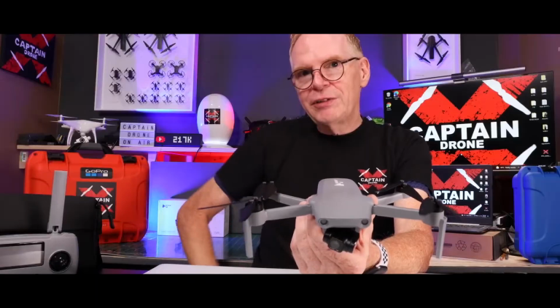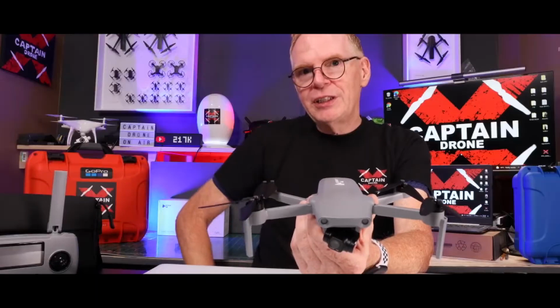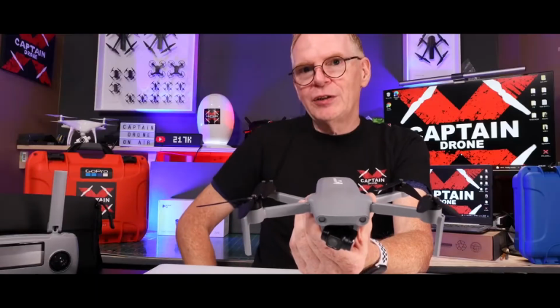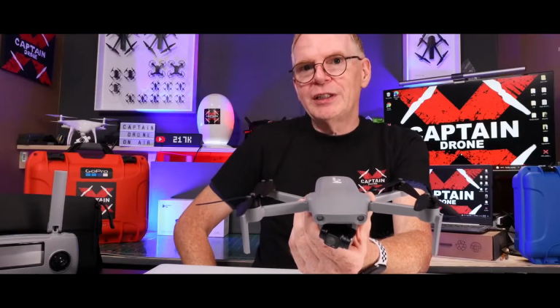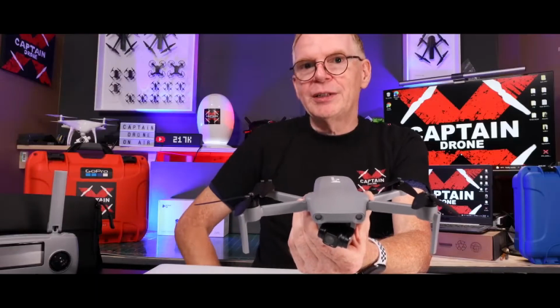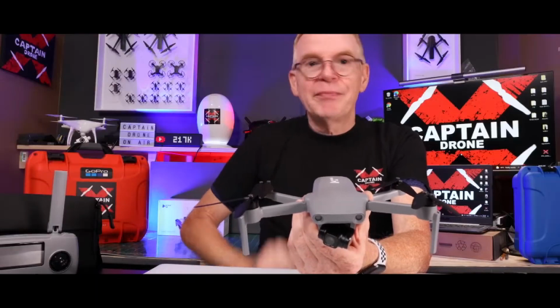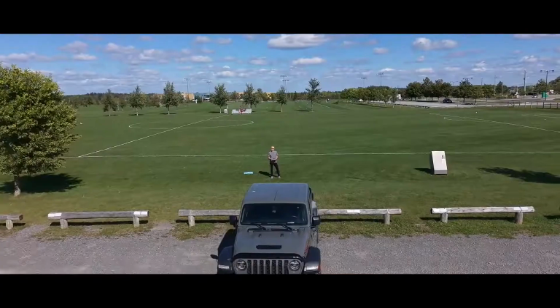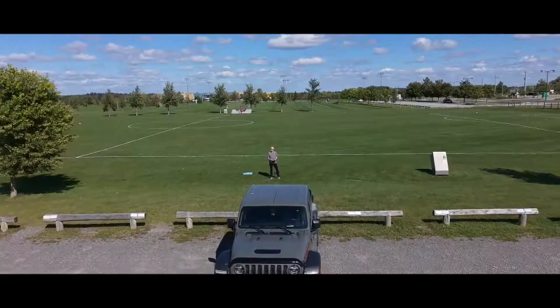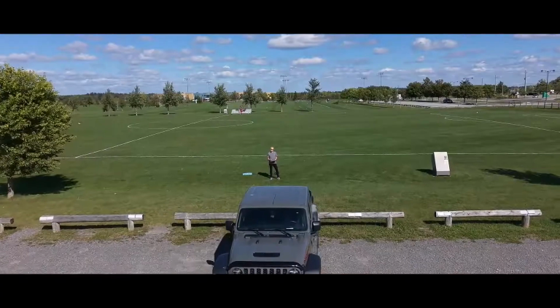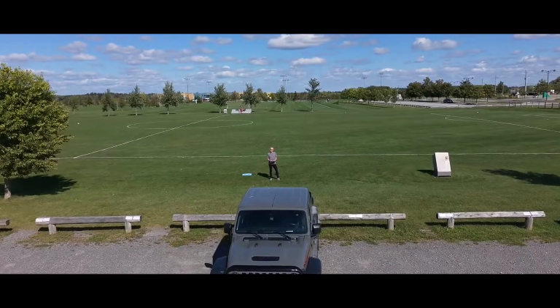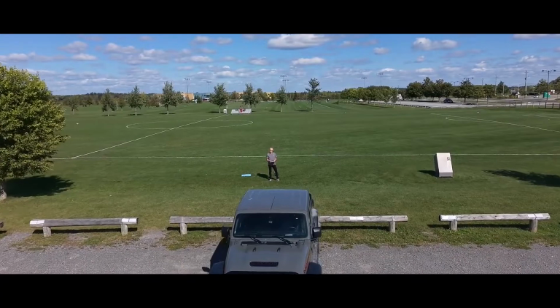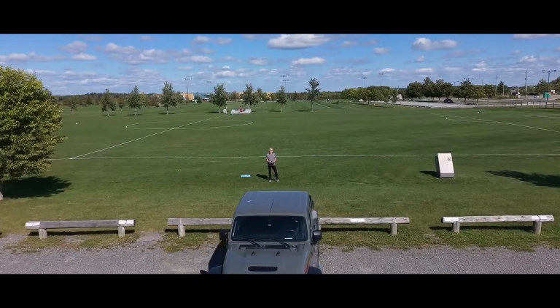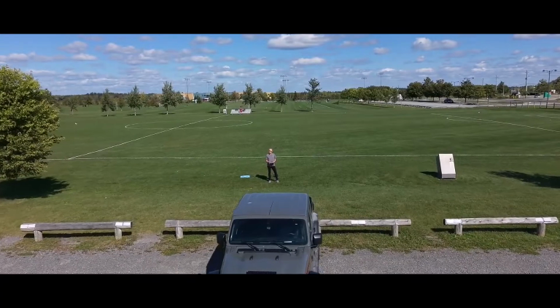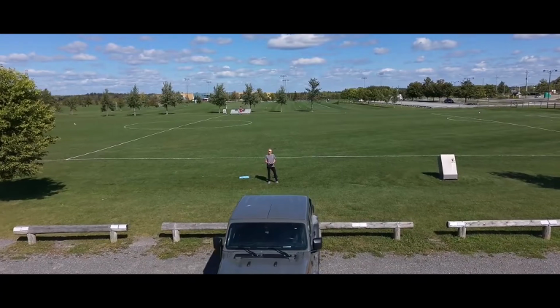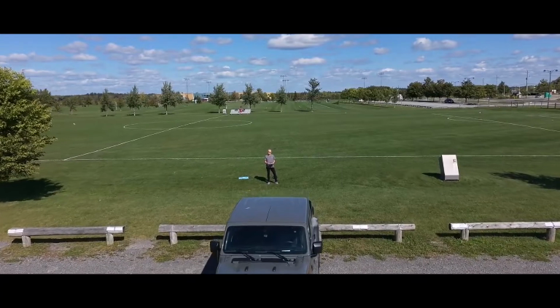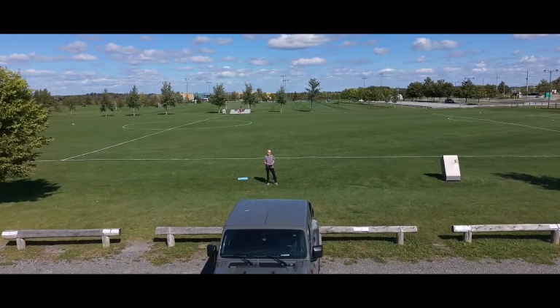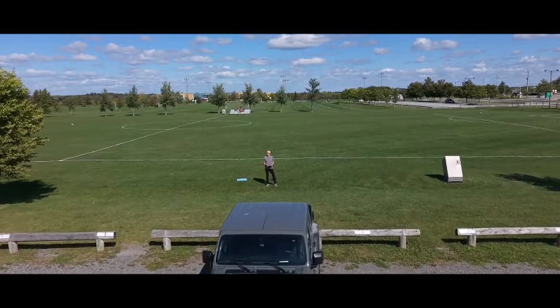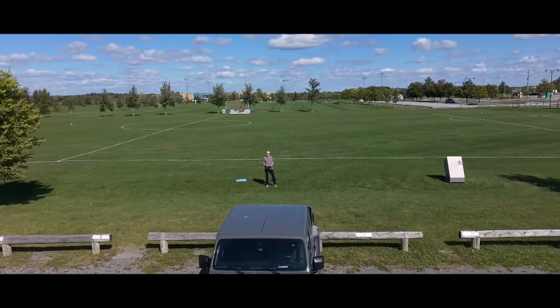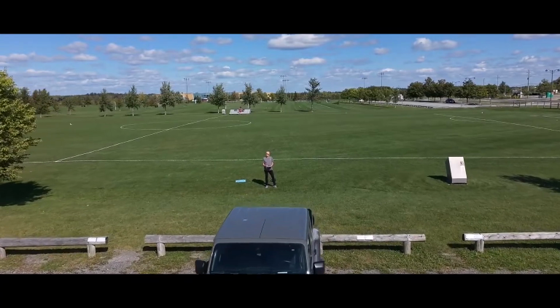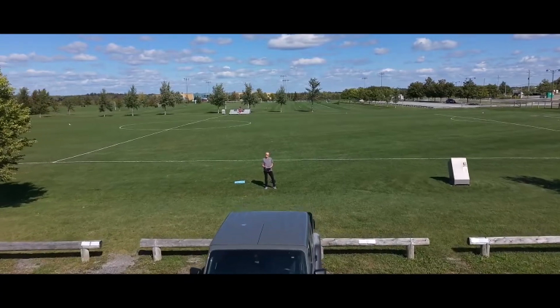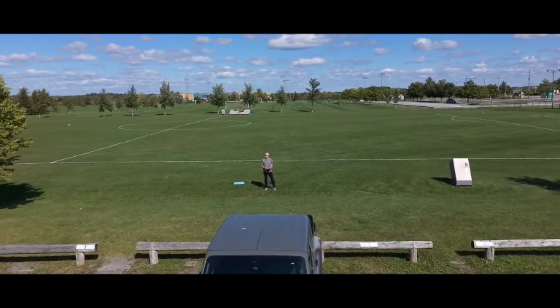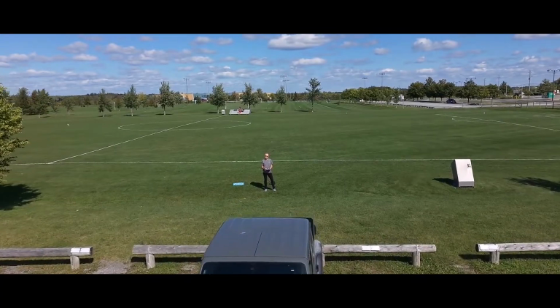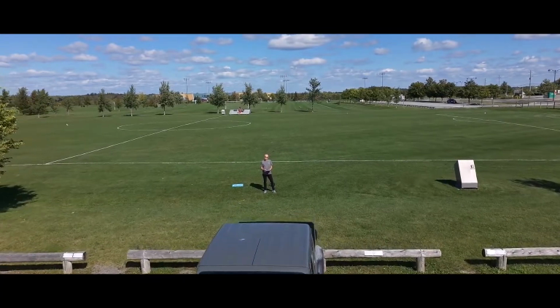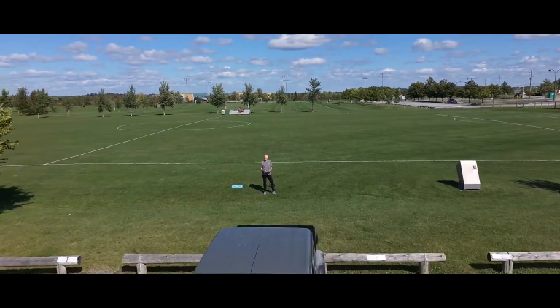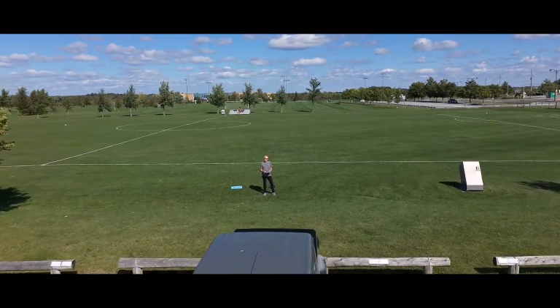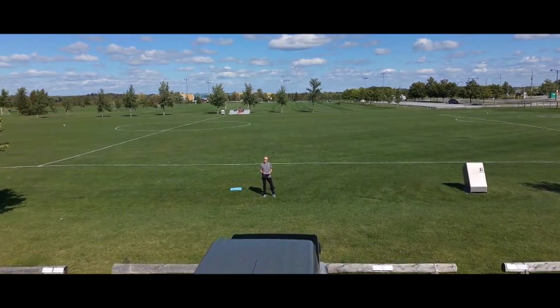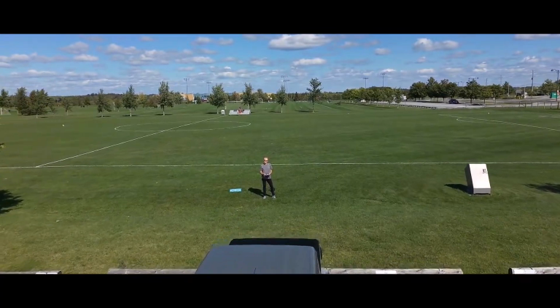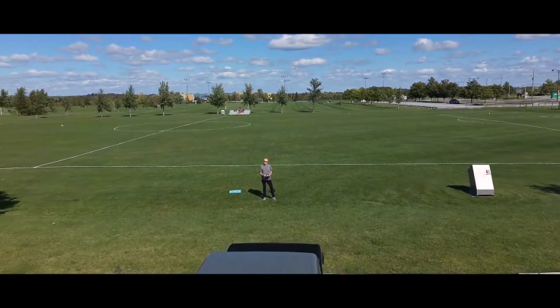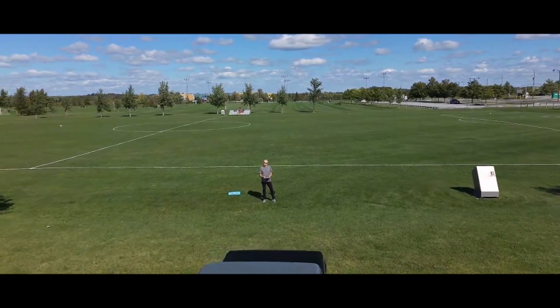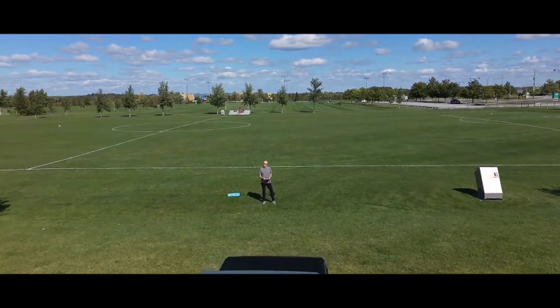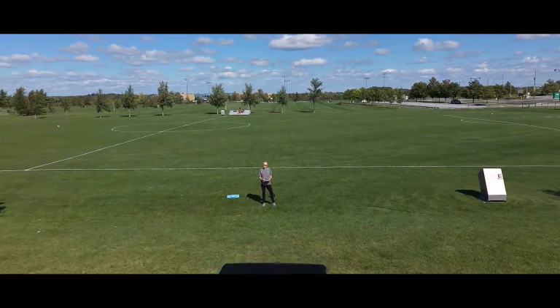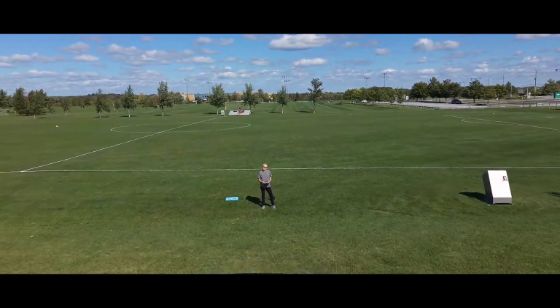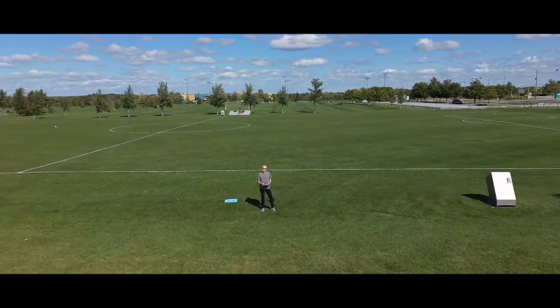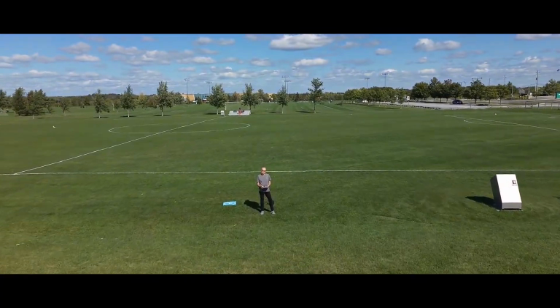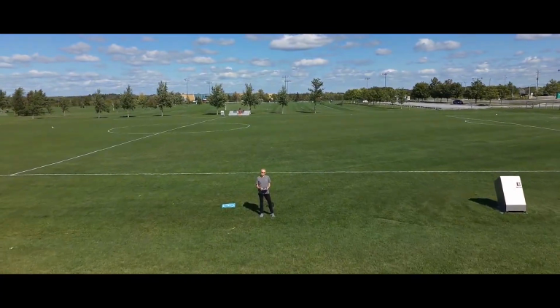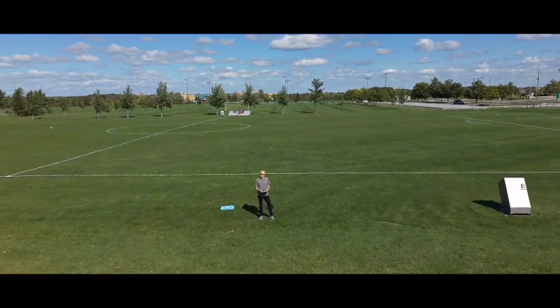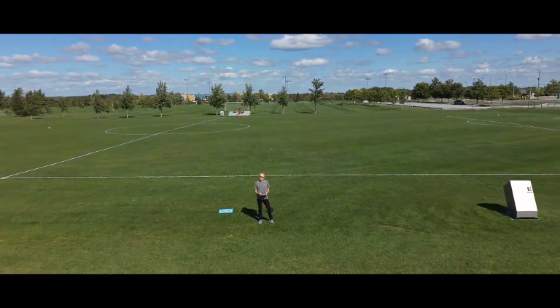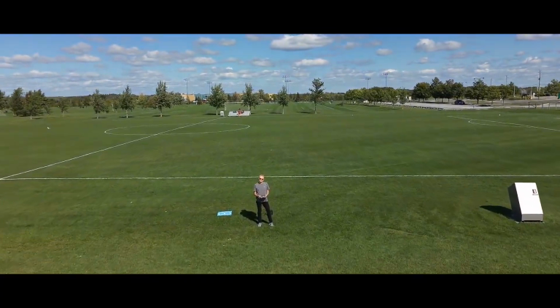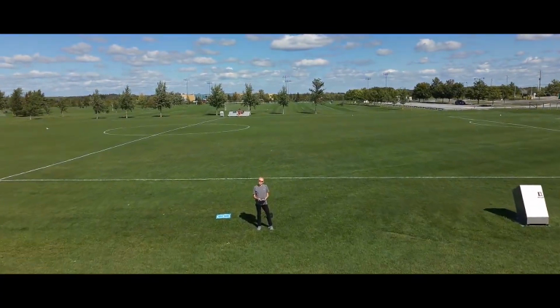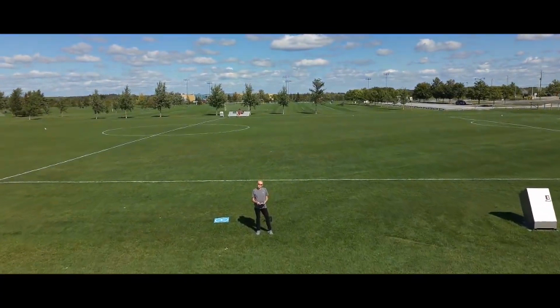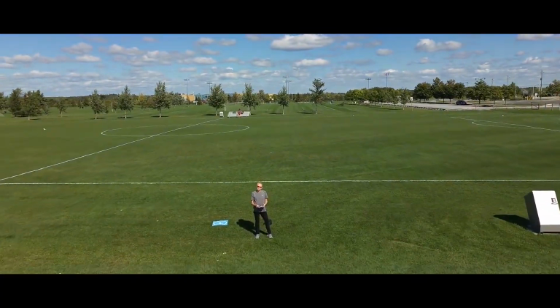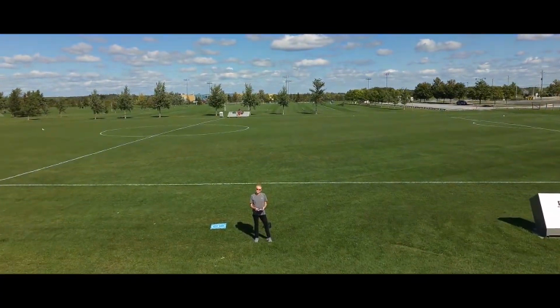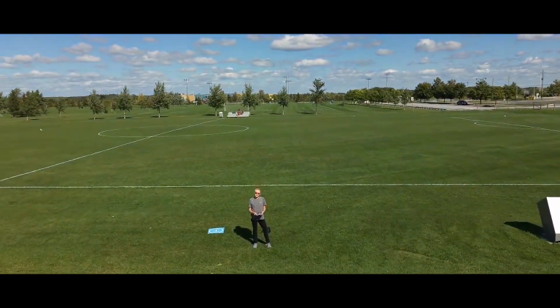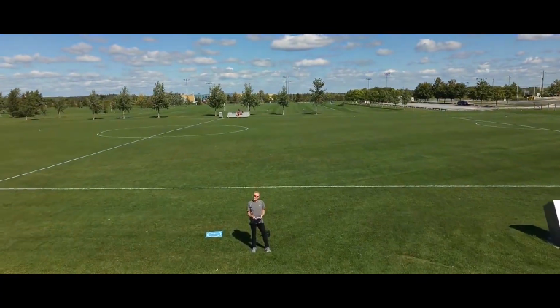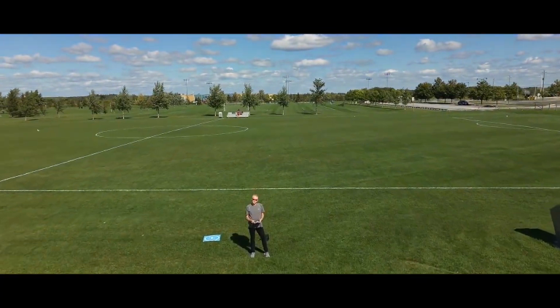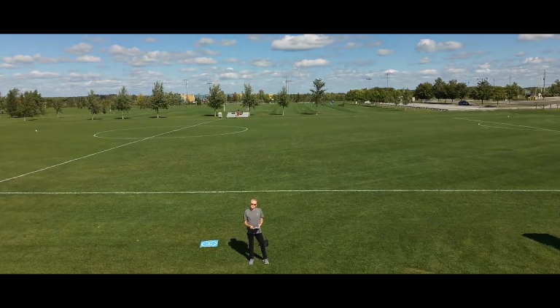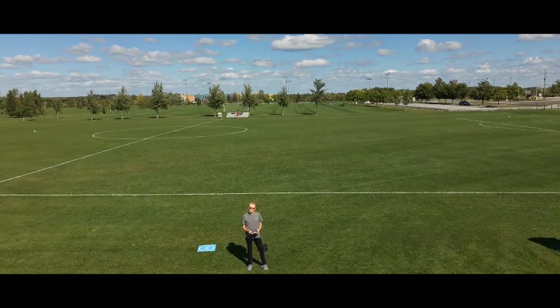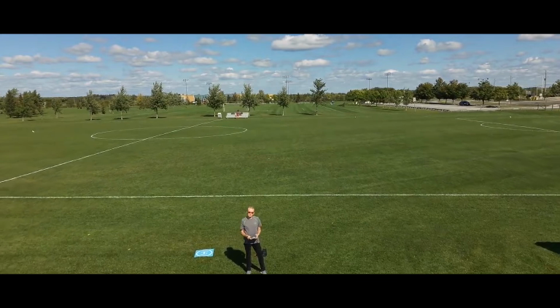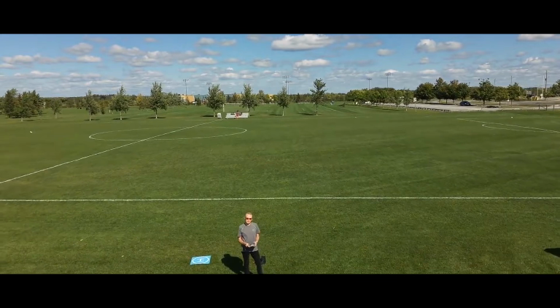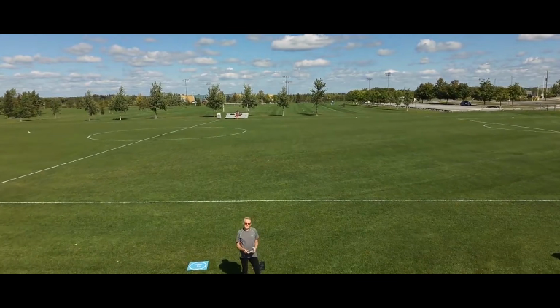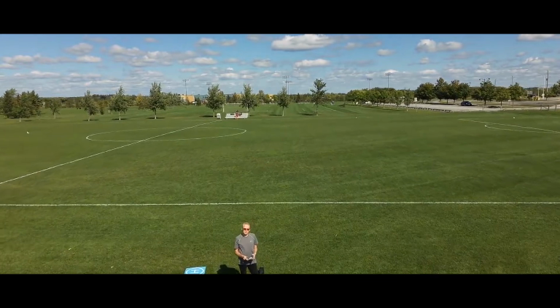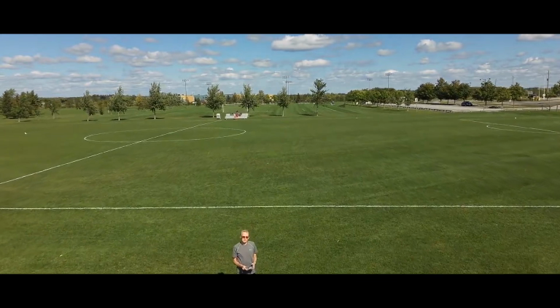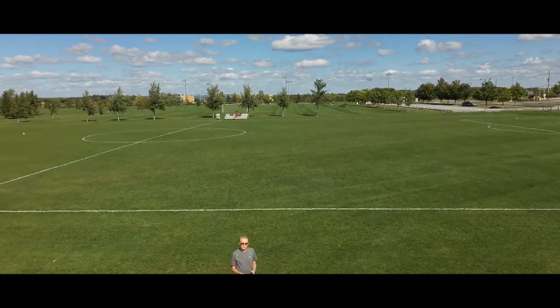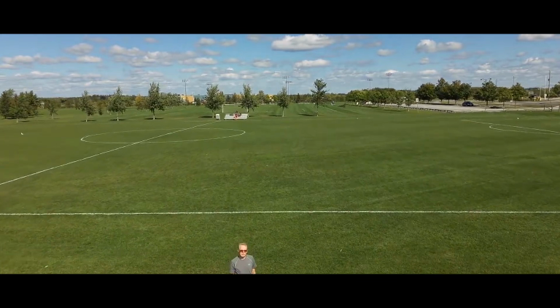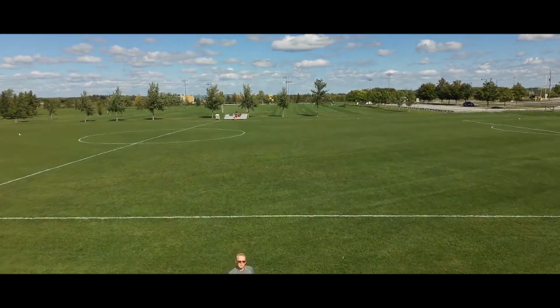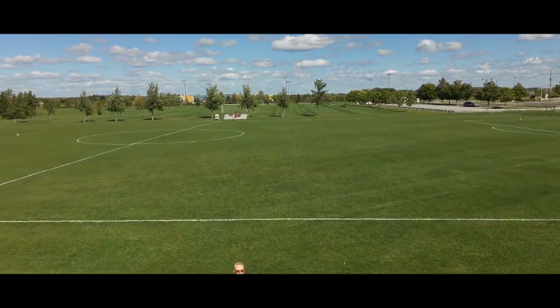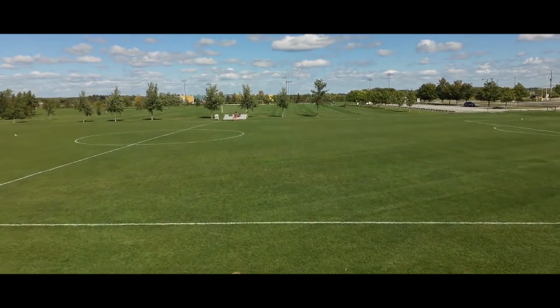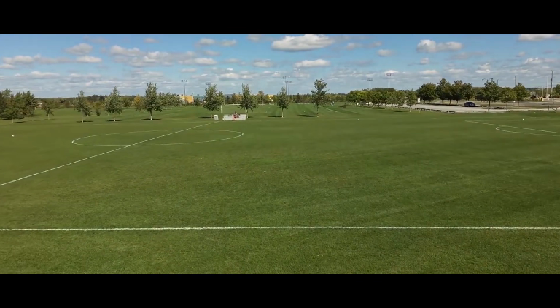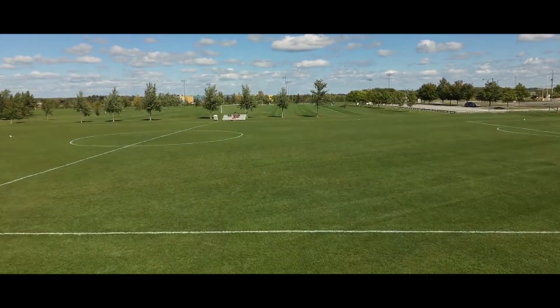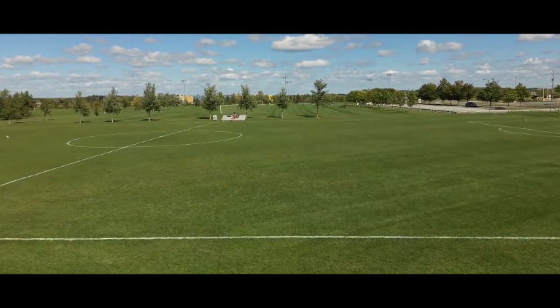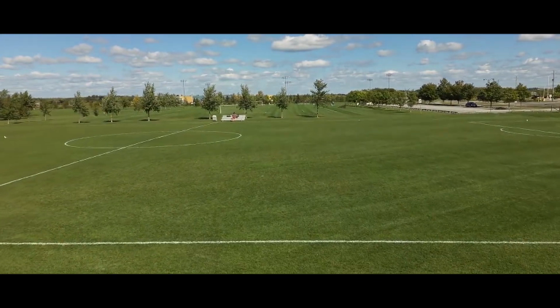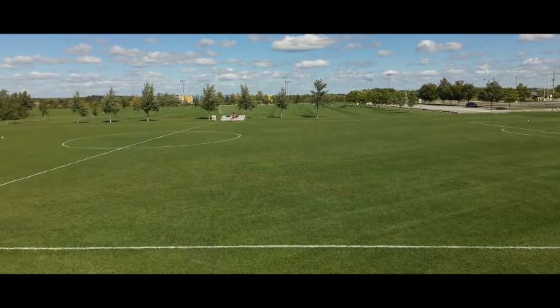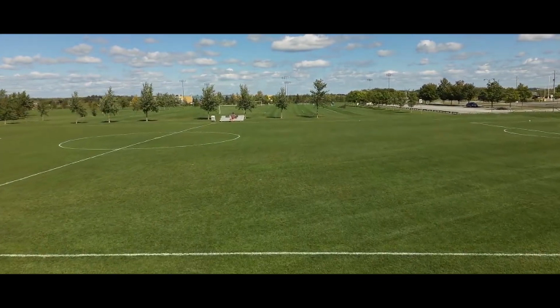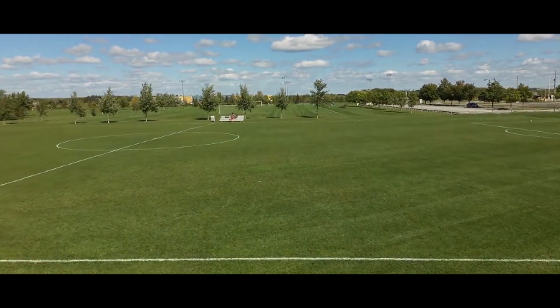Looking at the speed, you can expect flat flying rates of up to 10 meters per second in normal mode and 16 meters per second in sports mode.